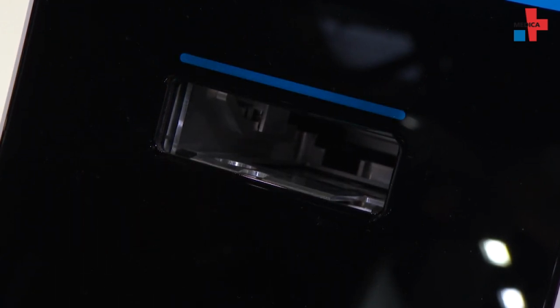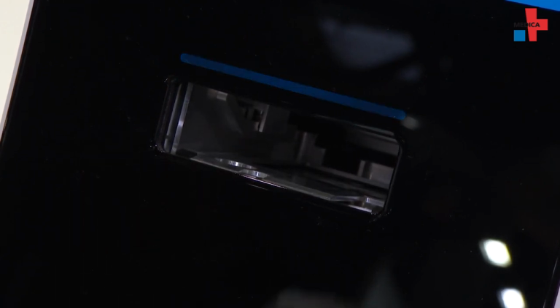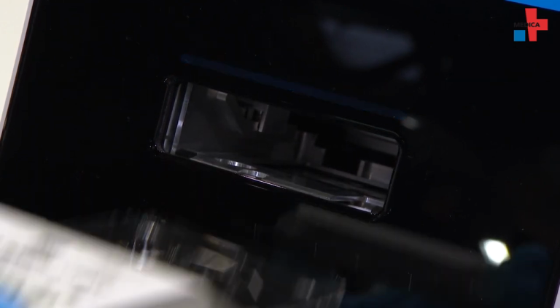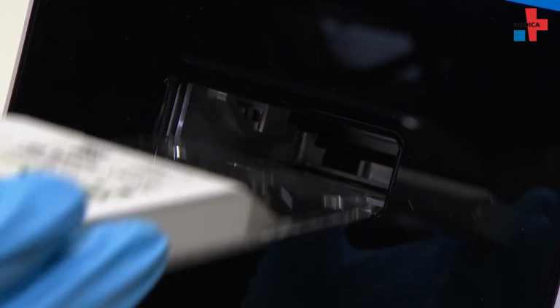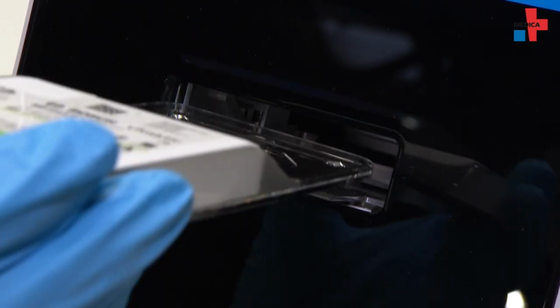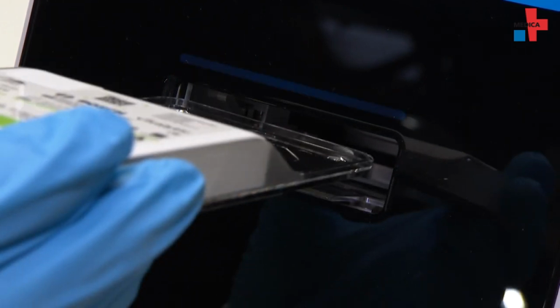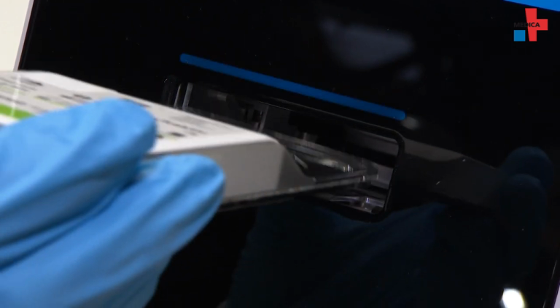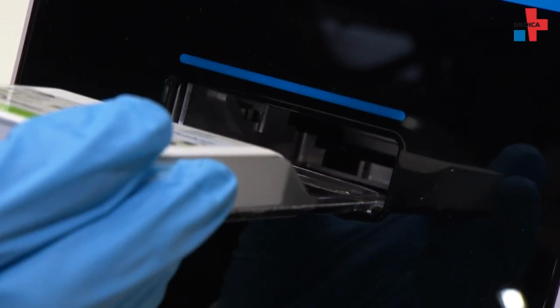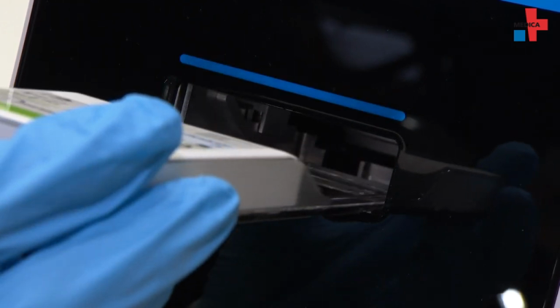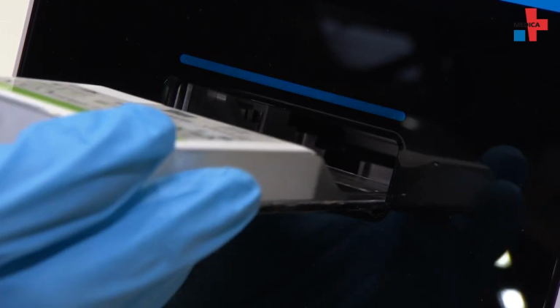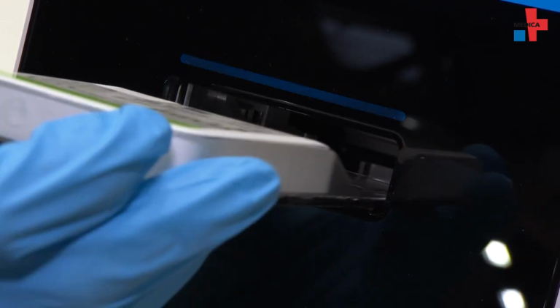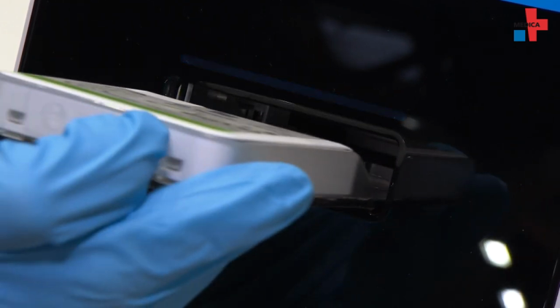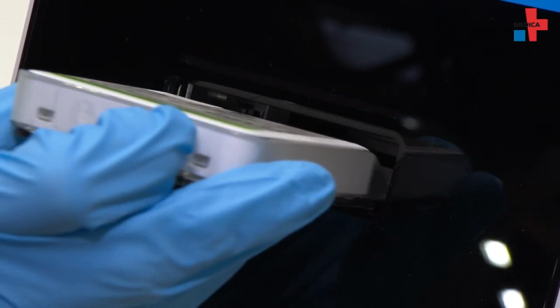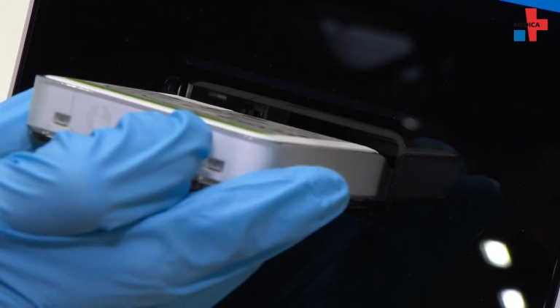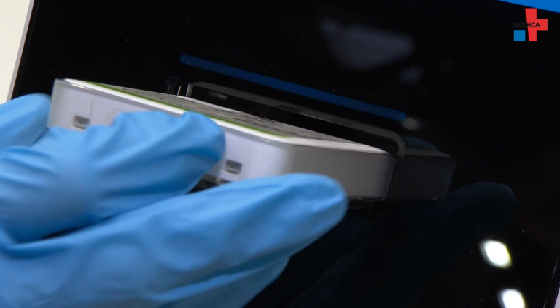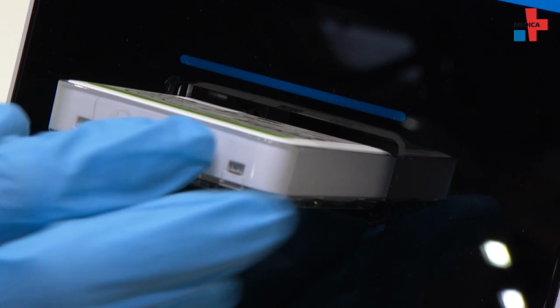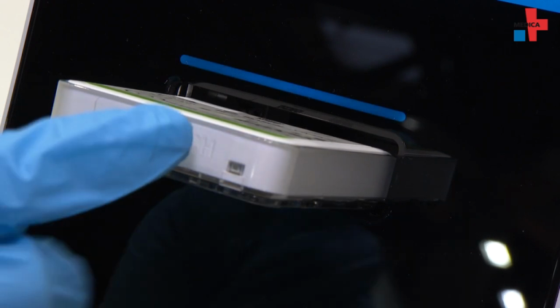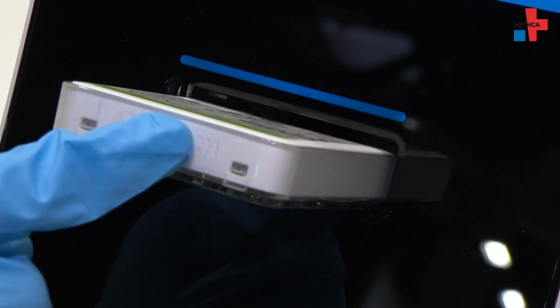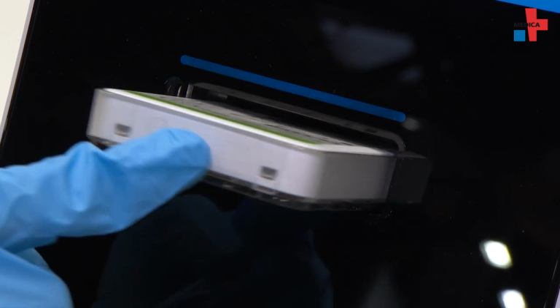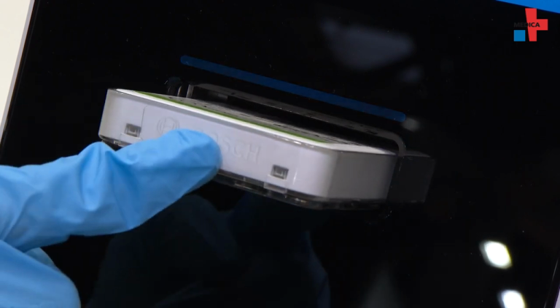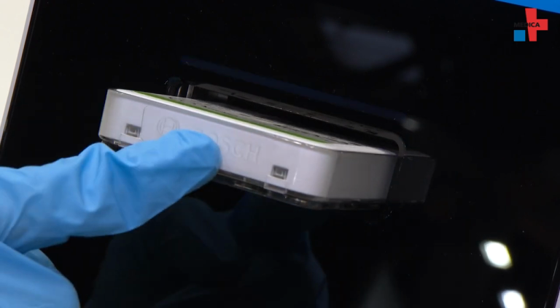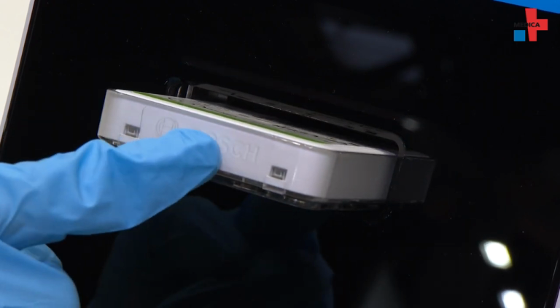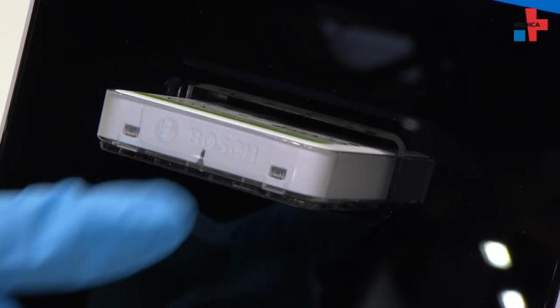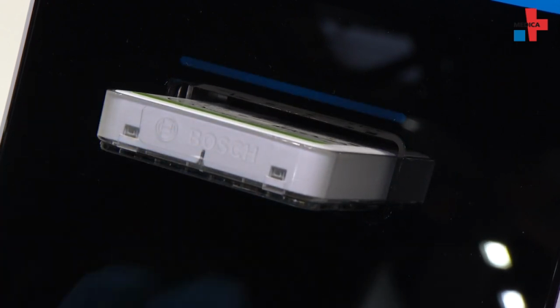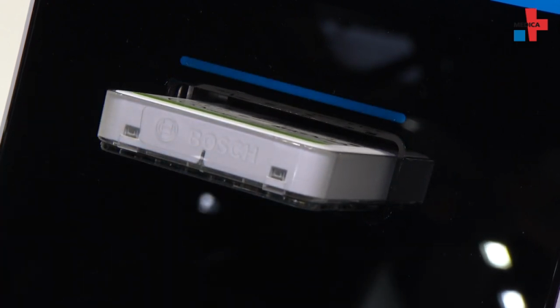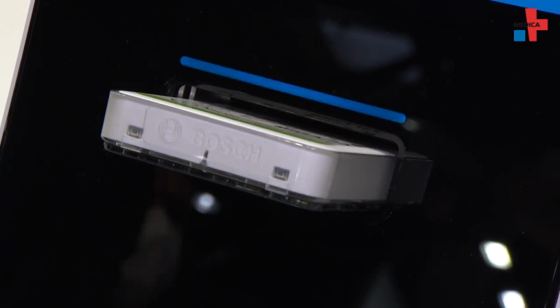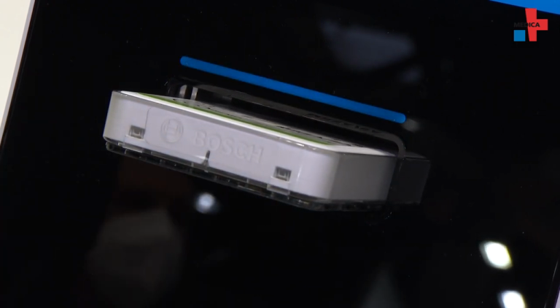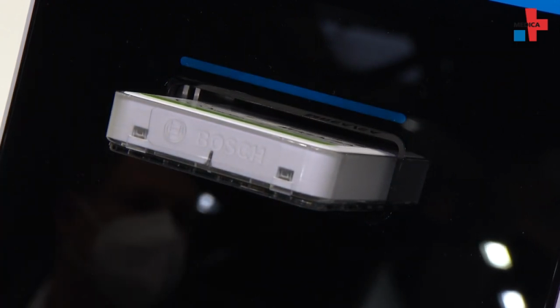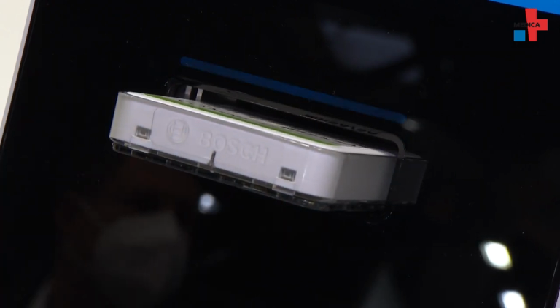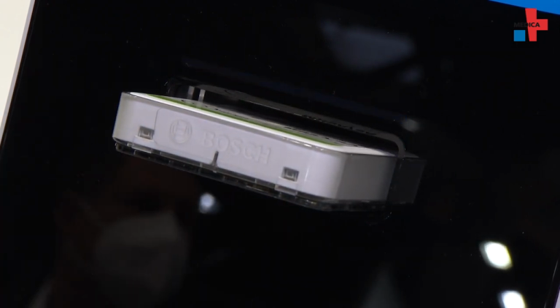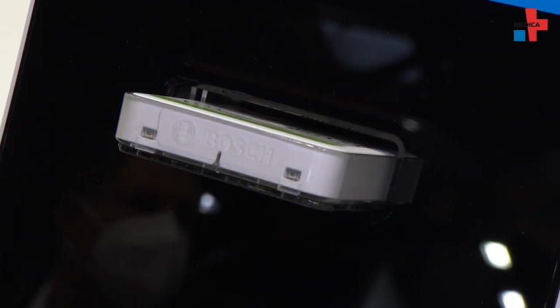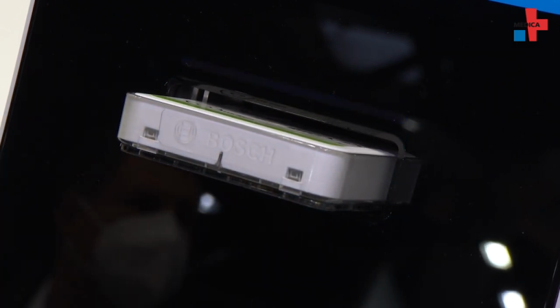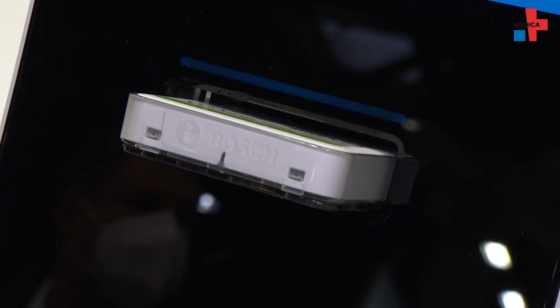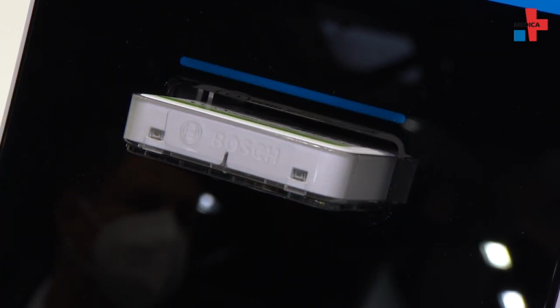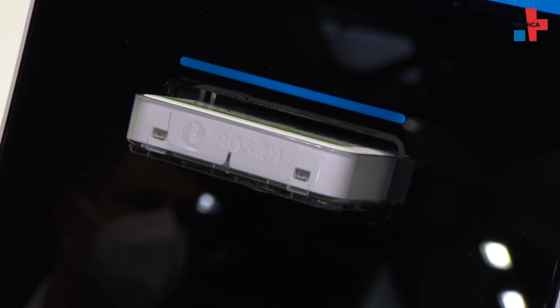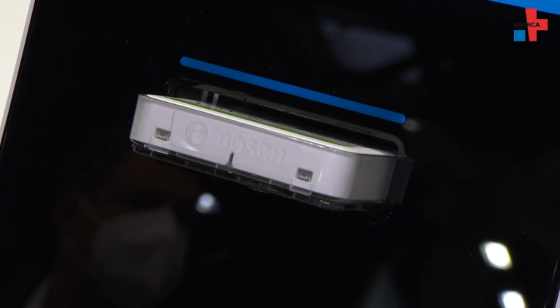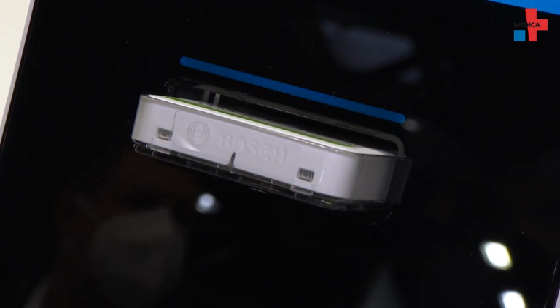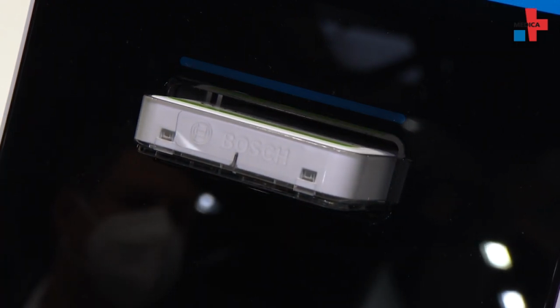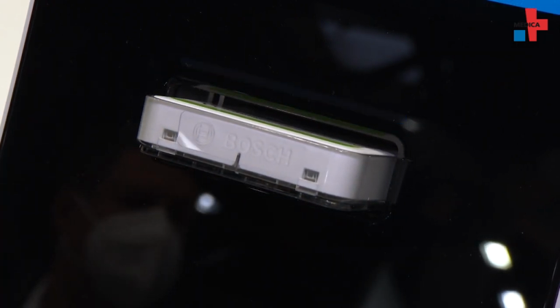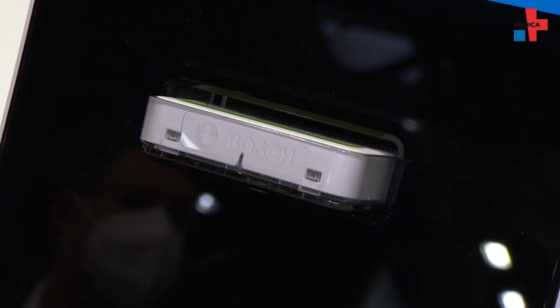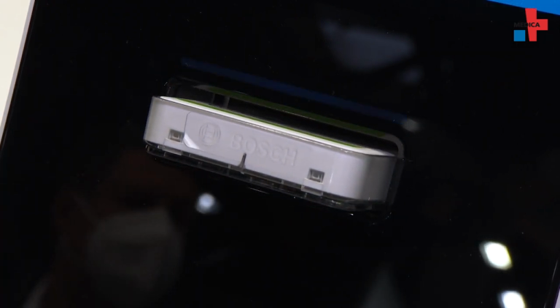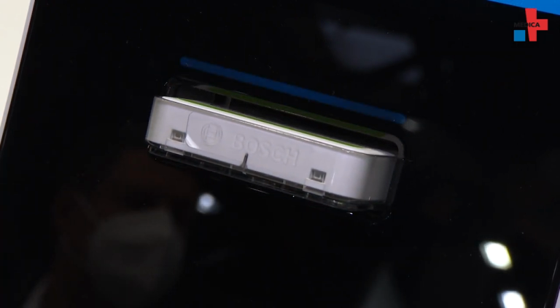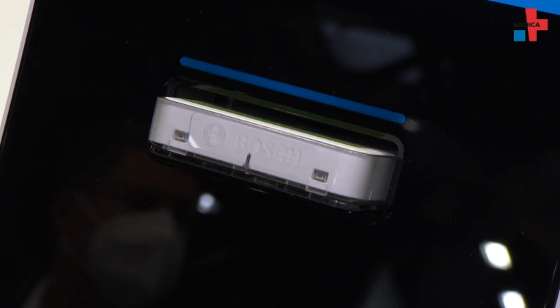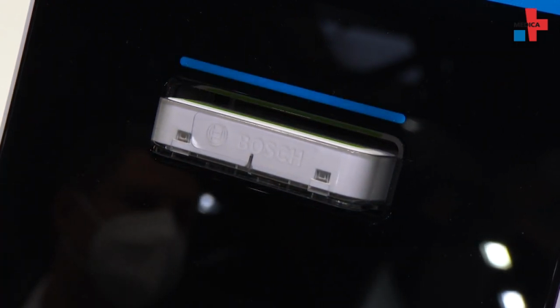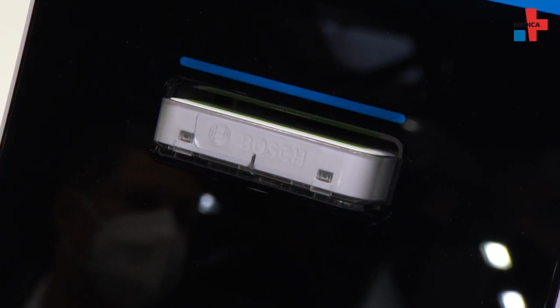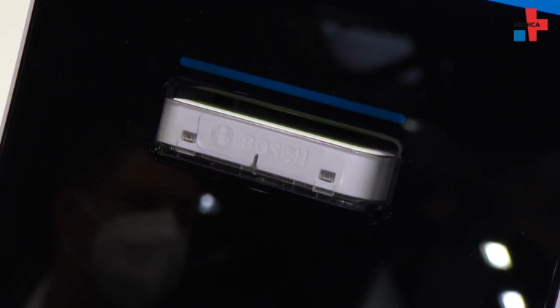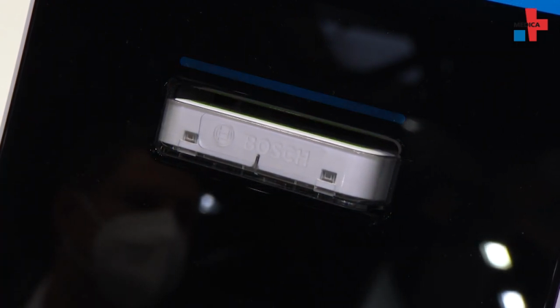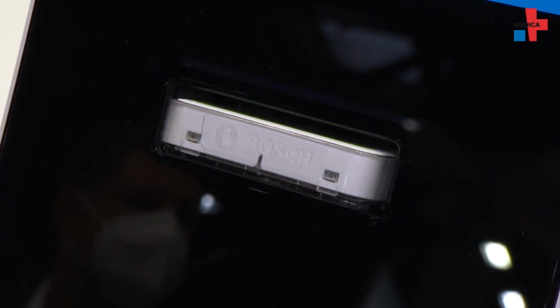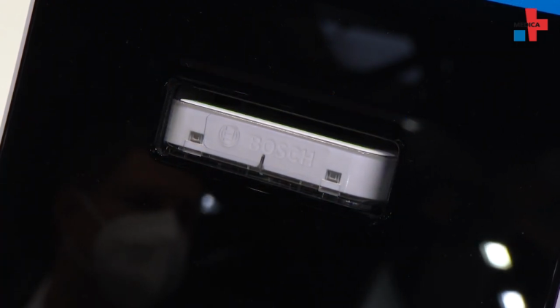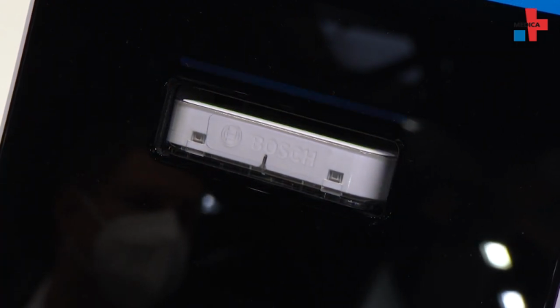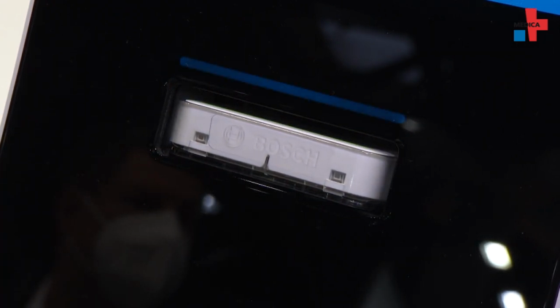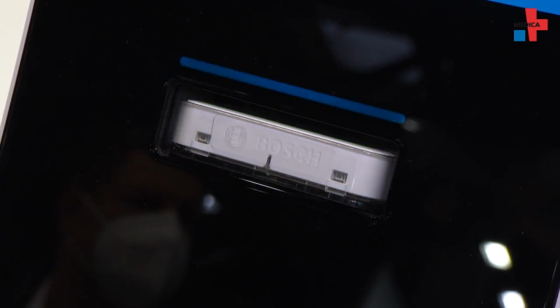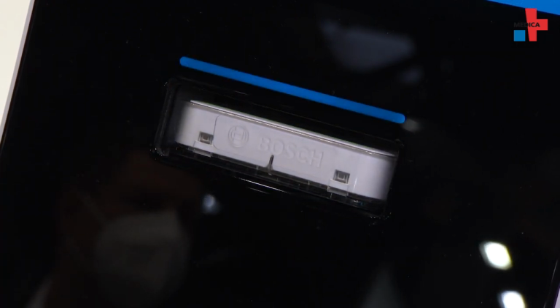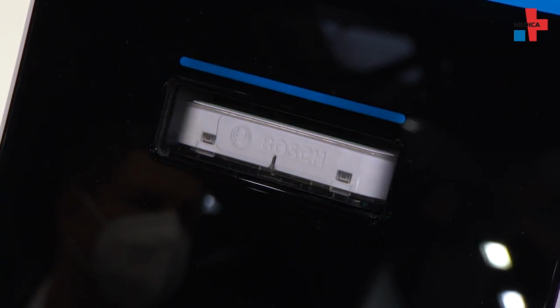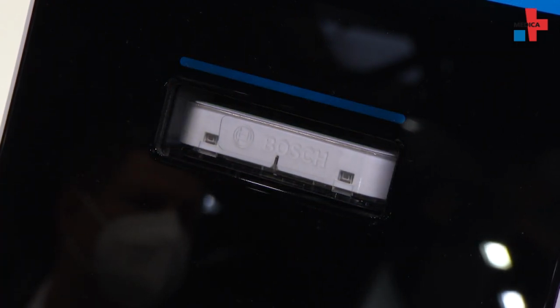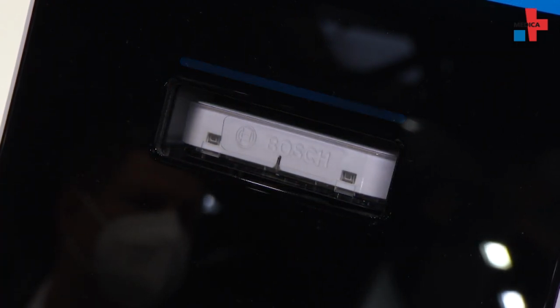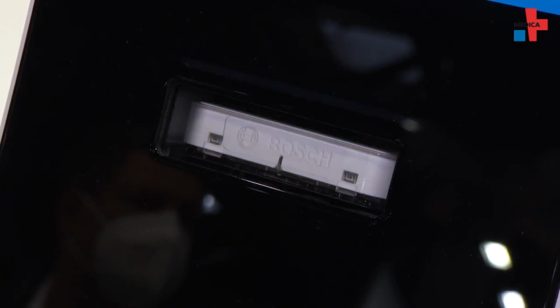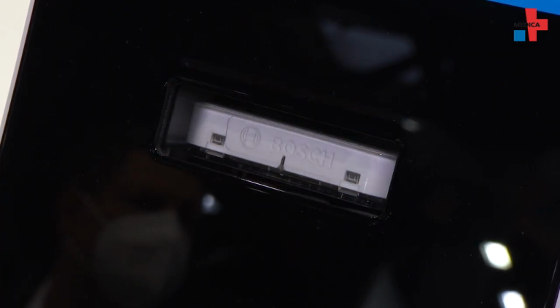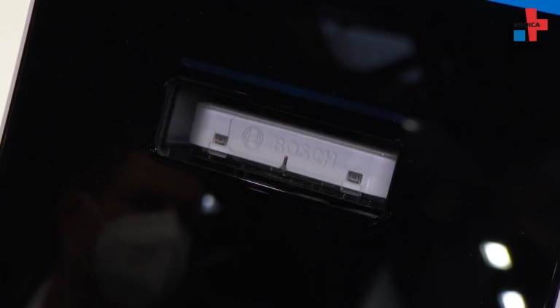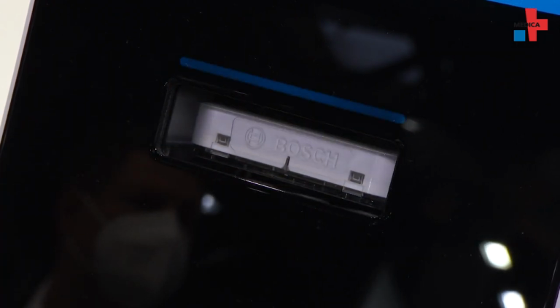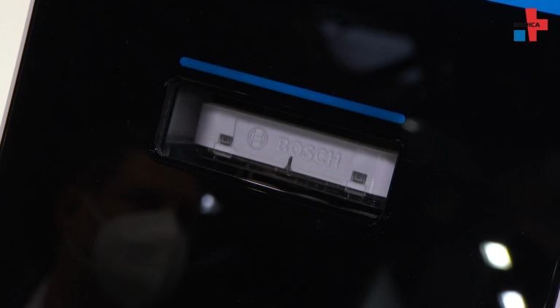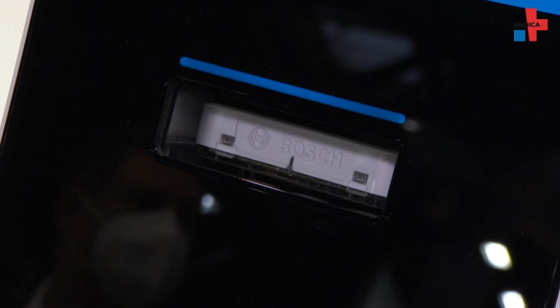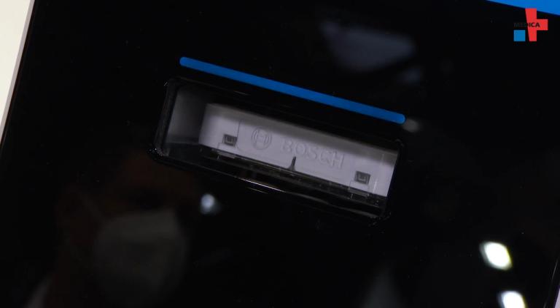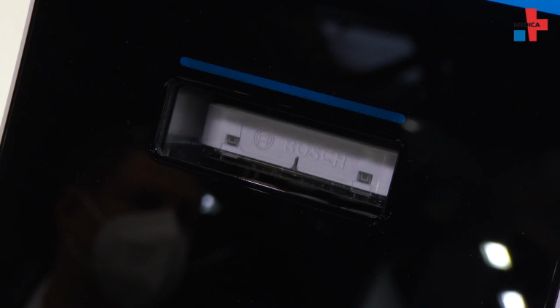For example, for testing of the new coronavirus, your results will be available latest after 39 minutes after test start.